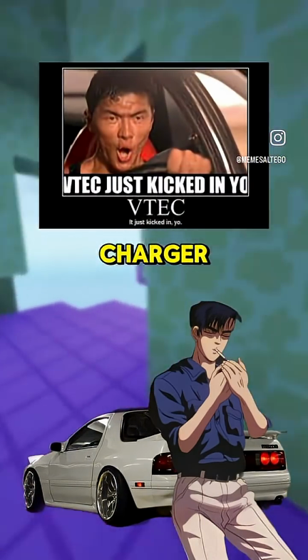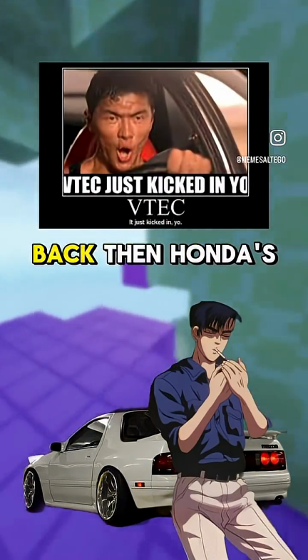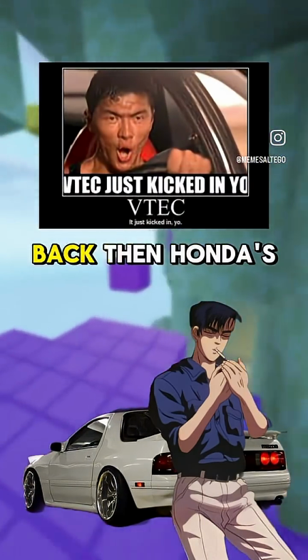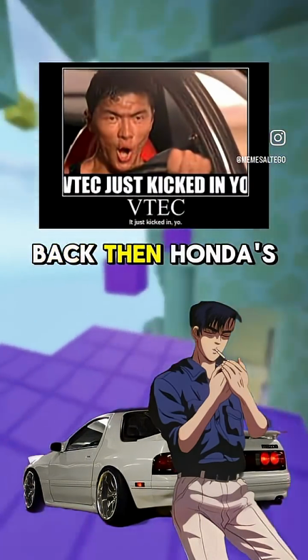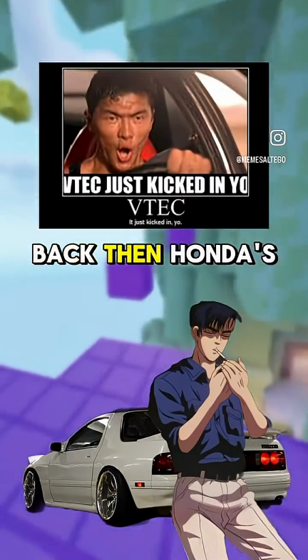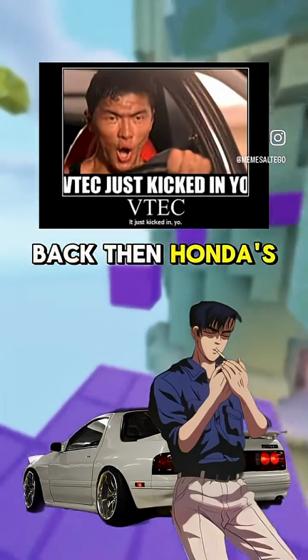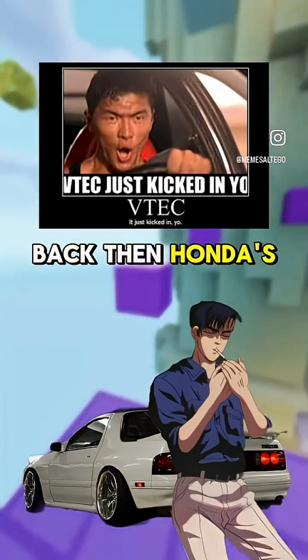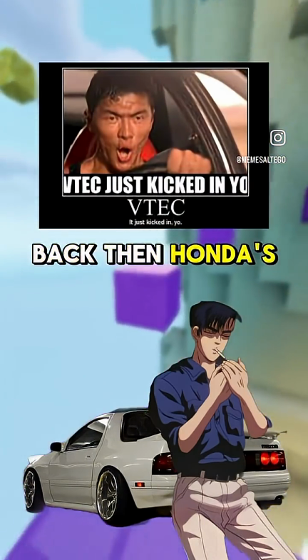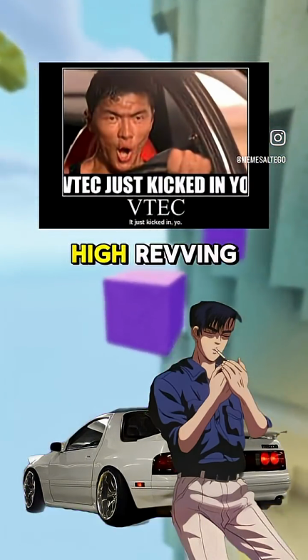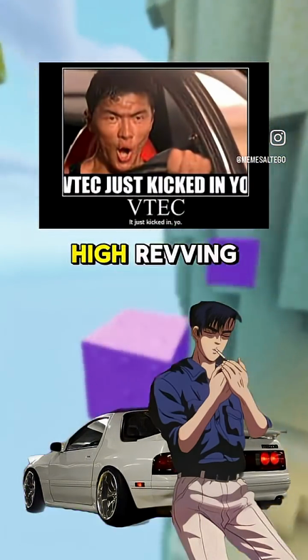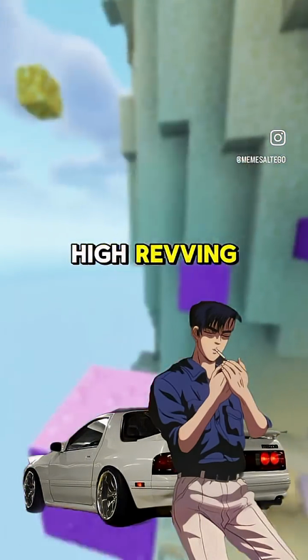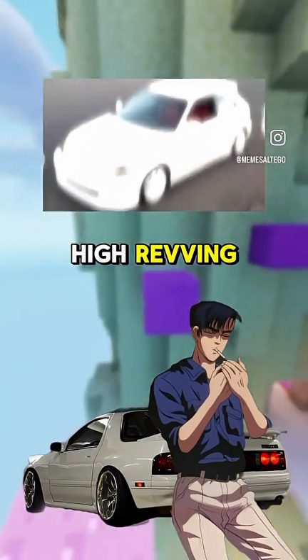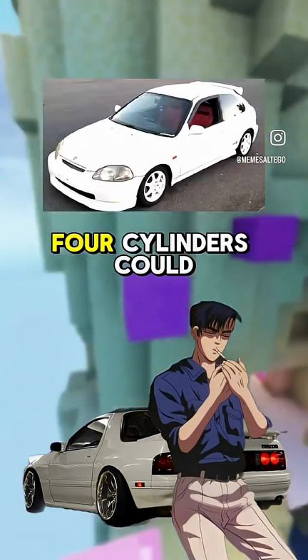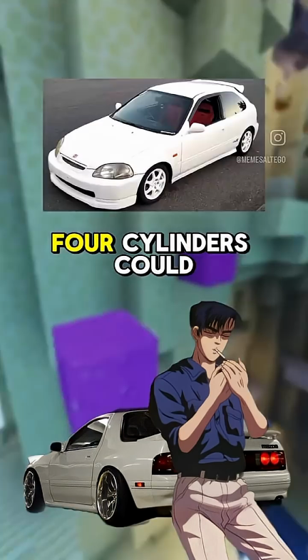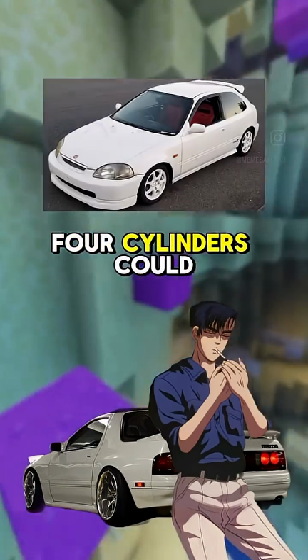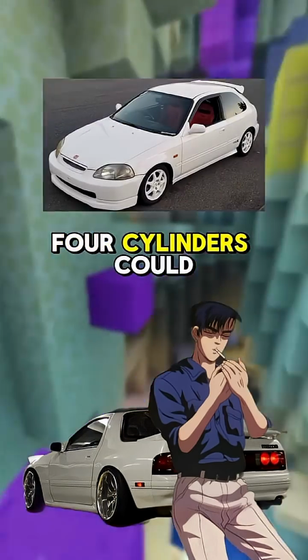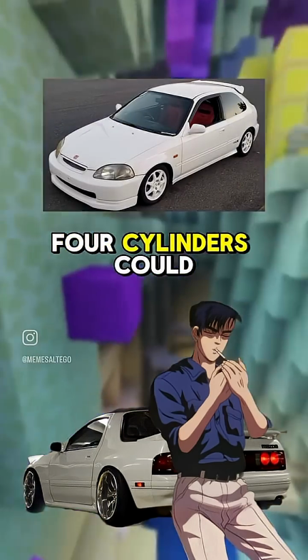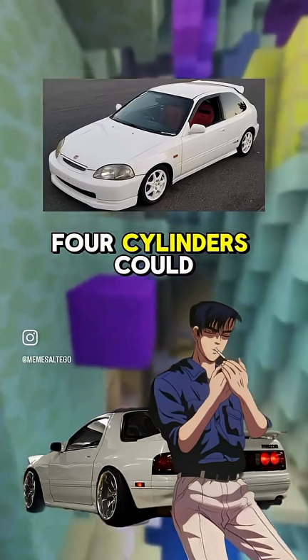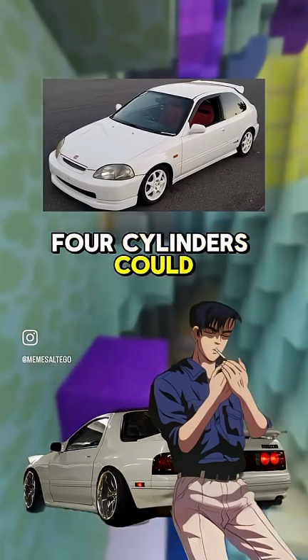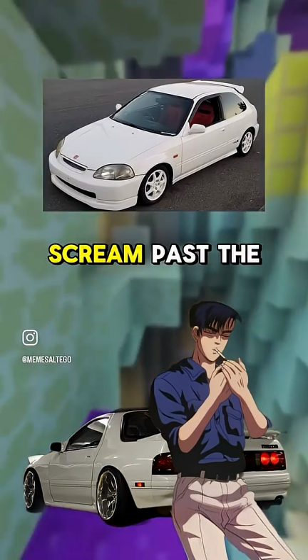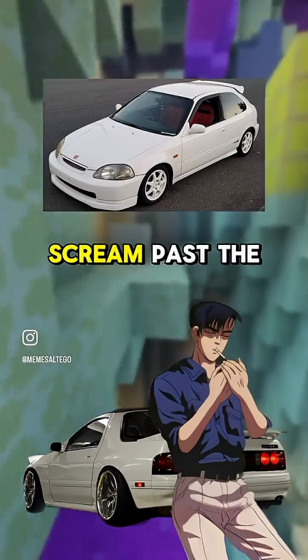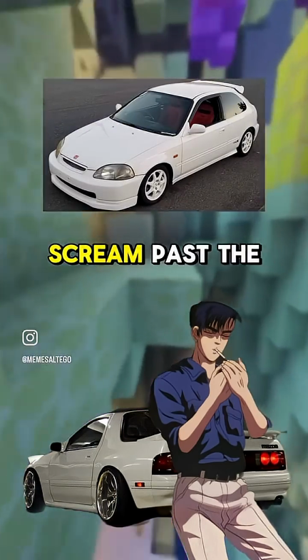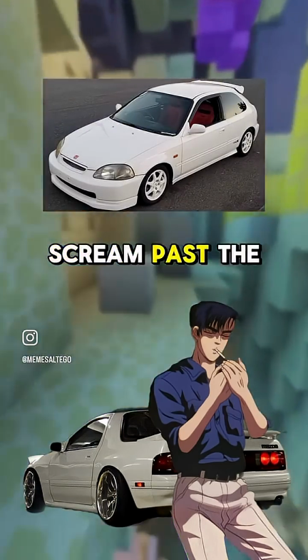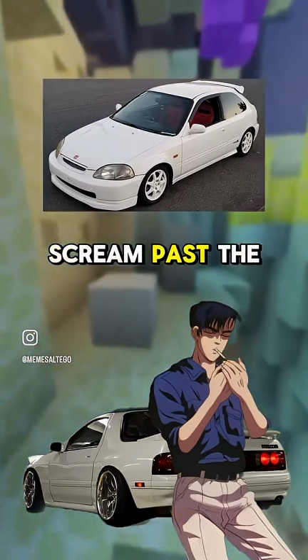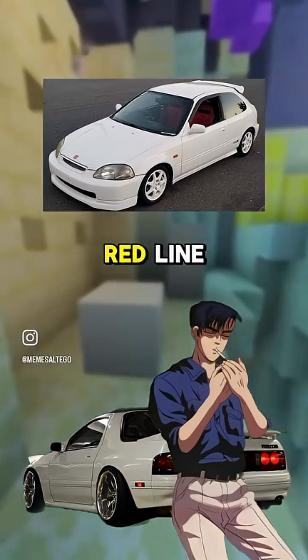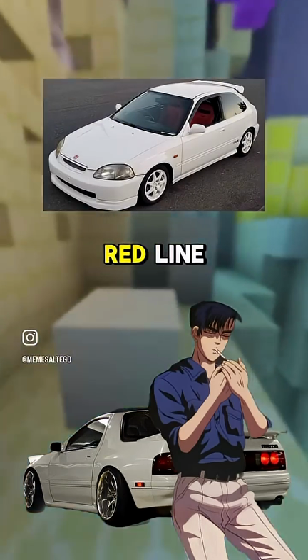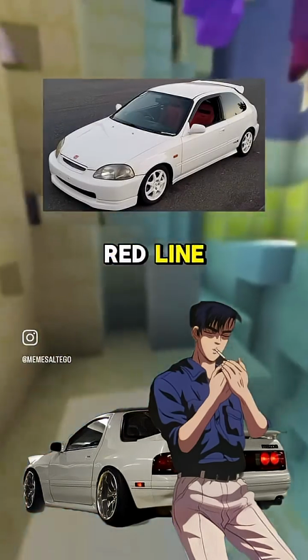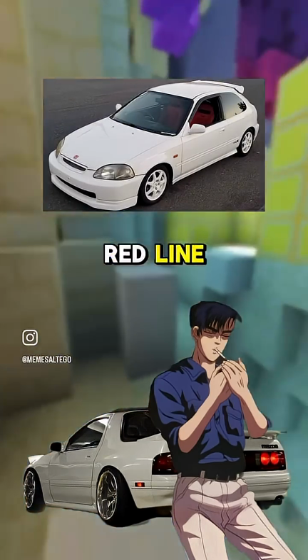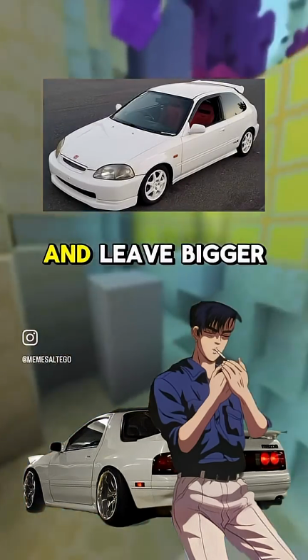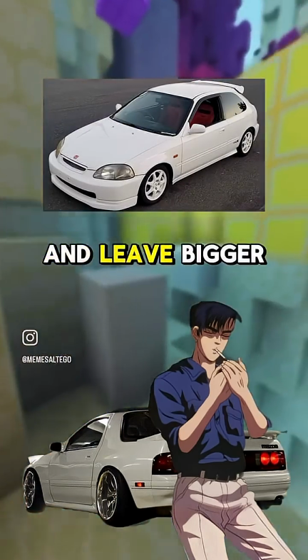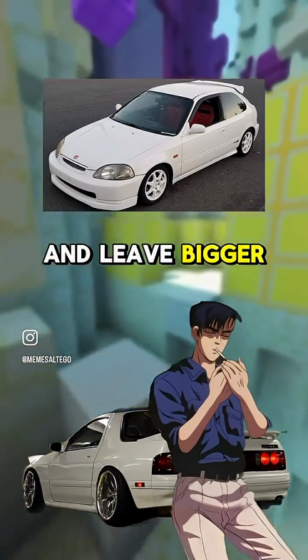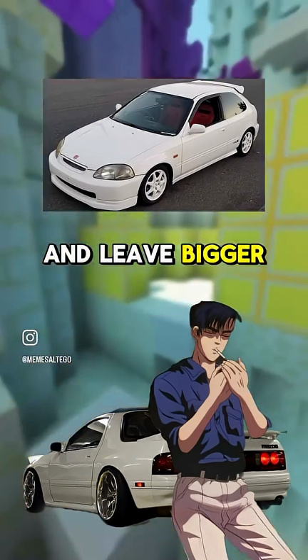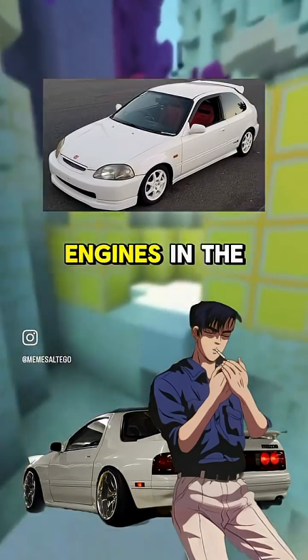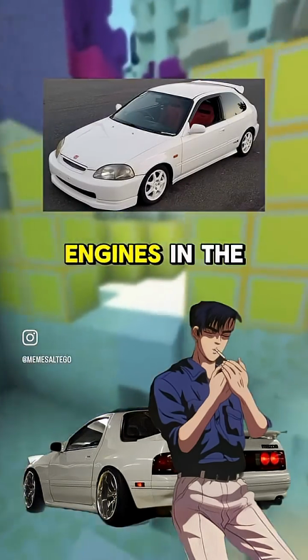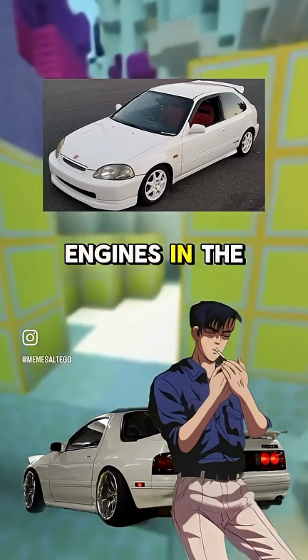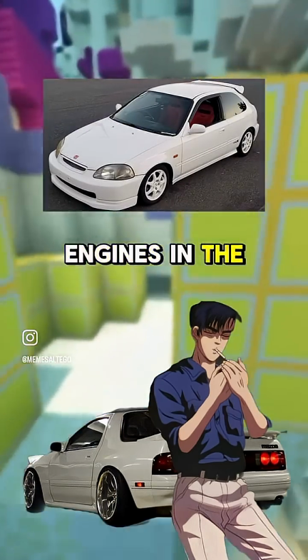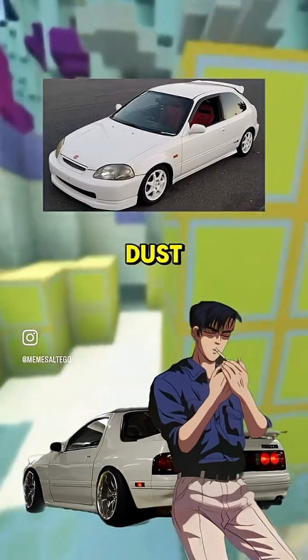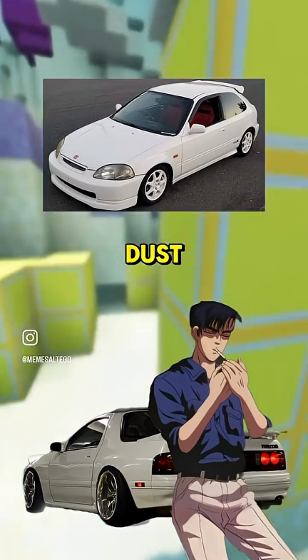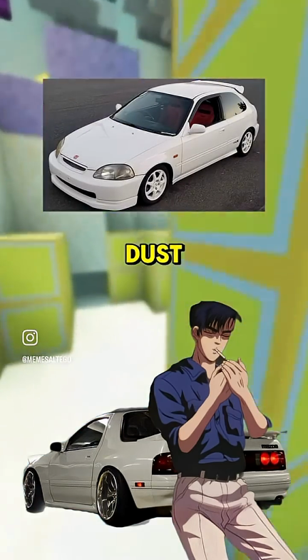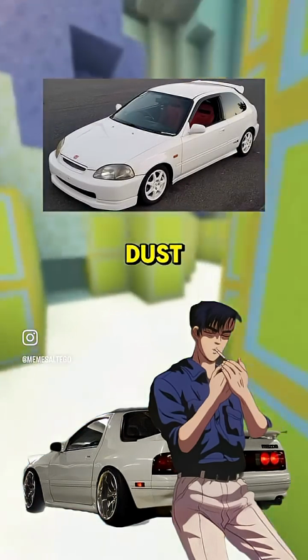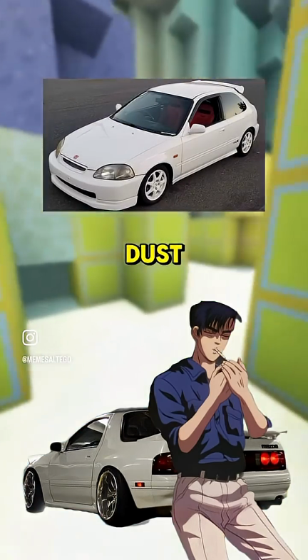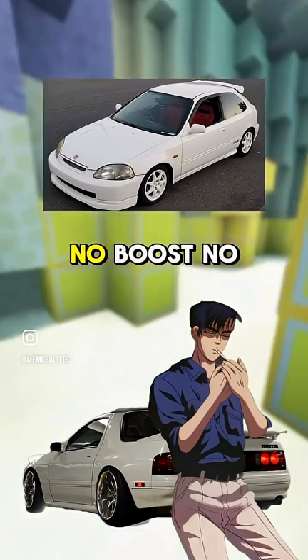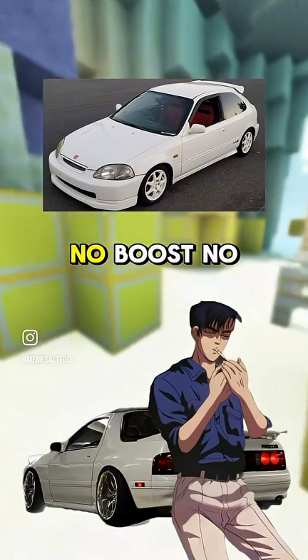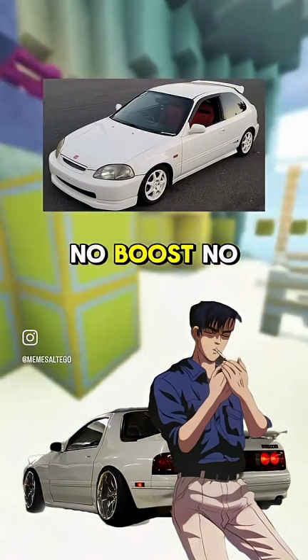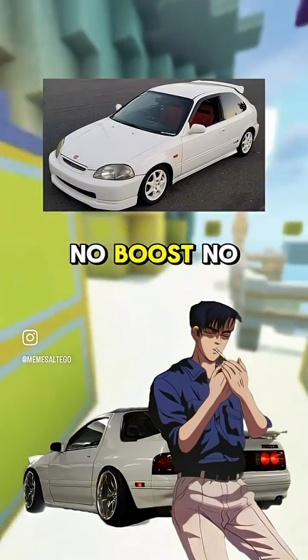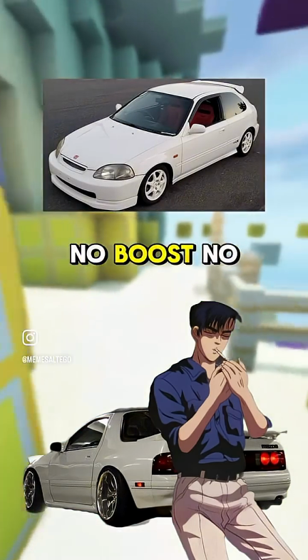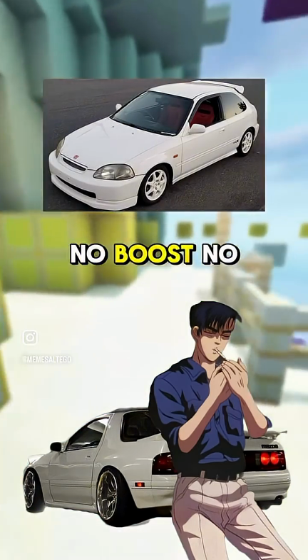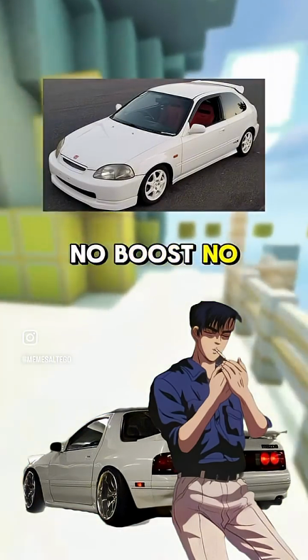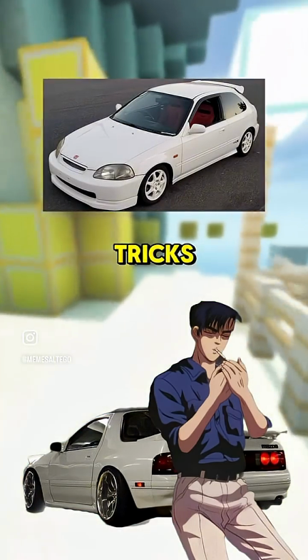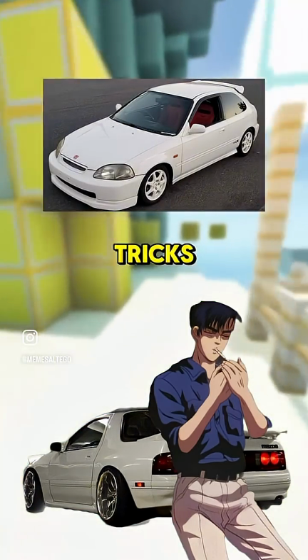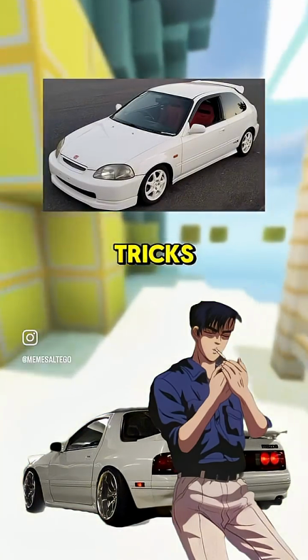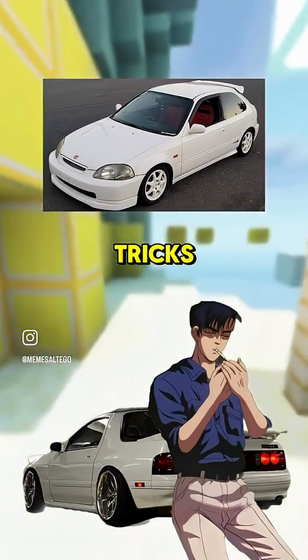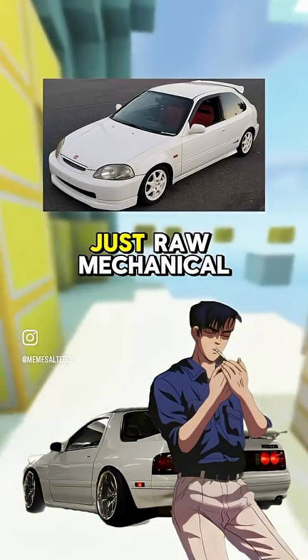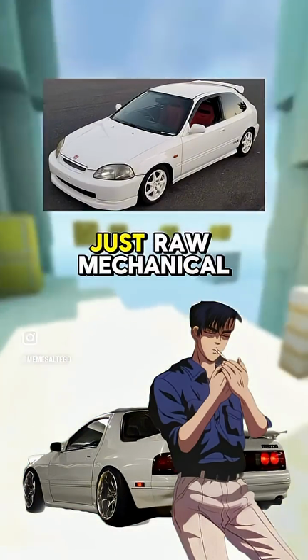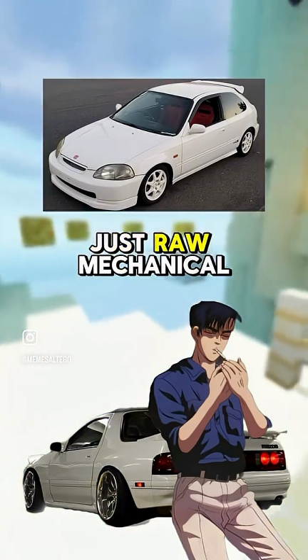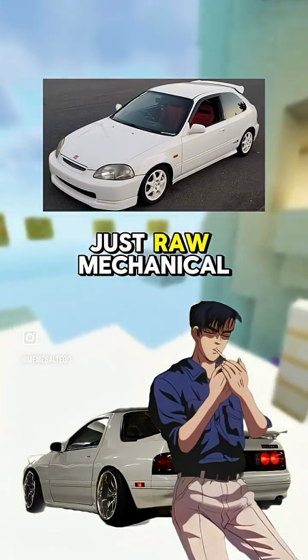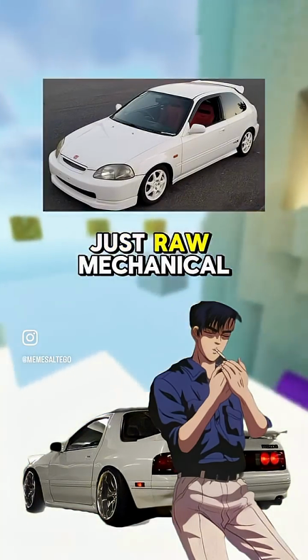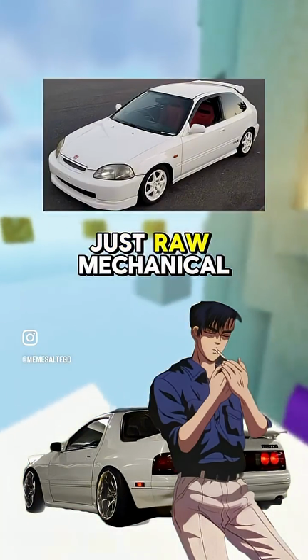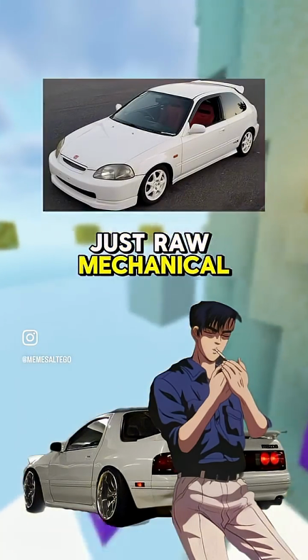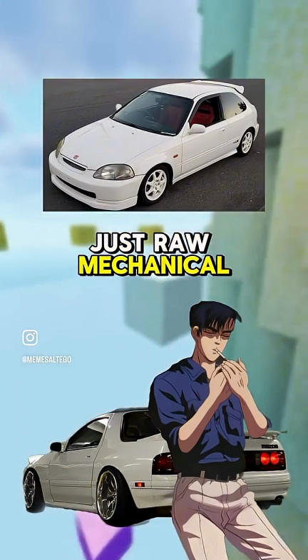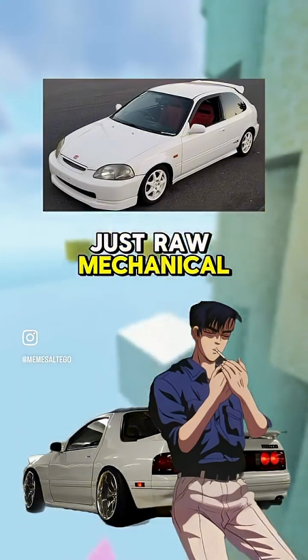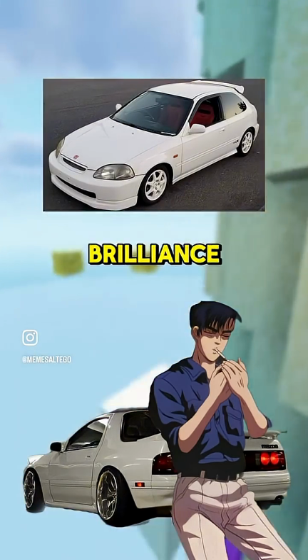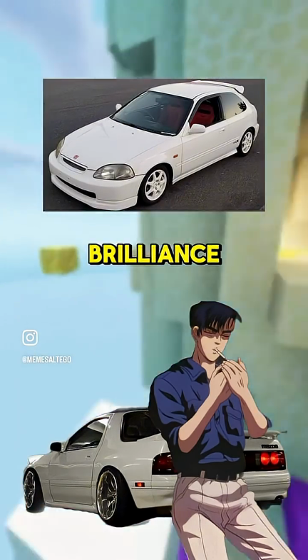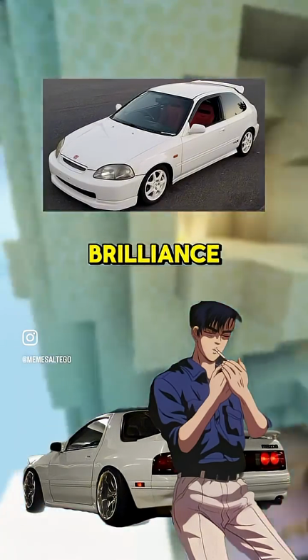Back then, Honda's high-revving four cylinders could scream past the red line and leave bigger engines in the dust. No boost, no tricks, just raw mechanical brilliance.